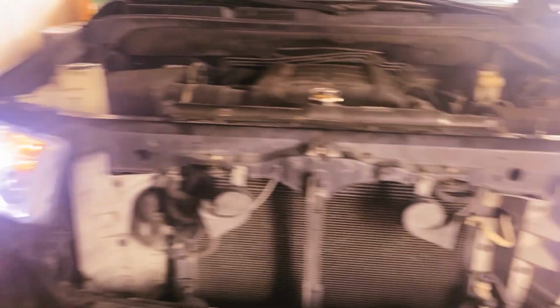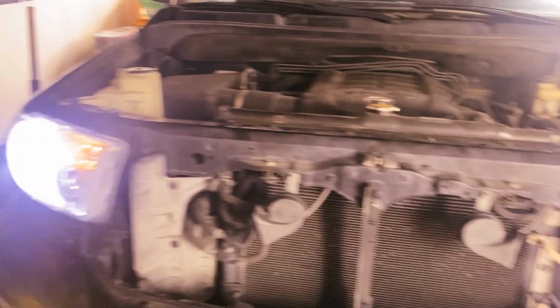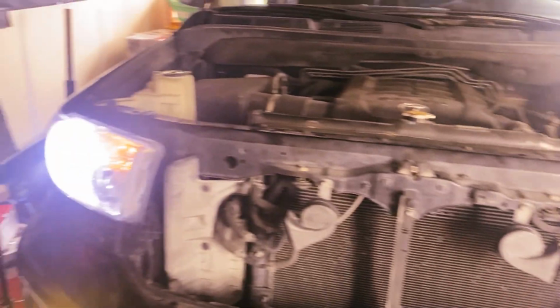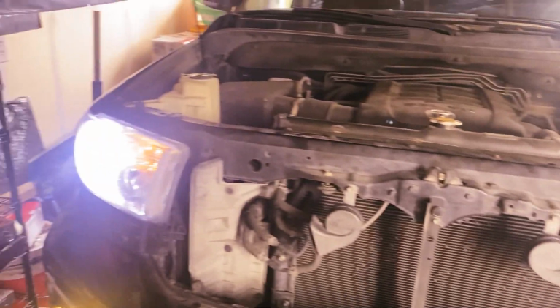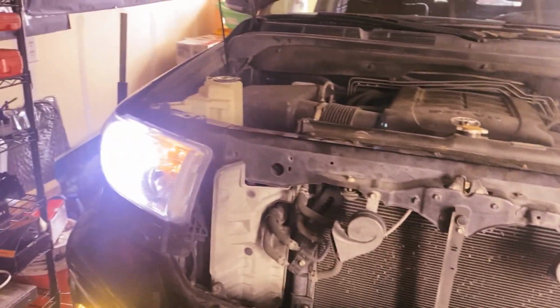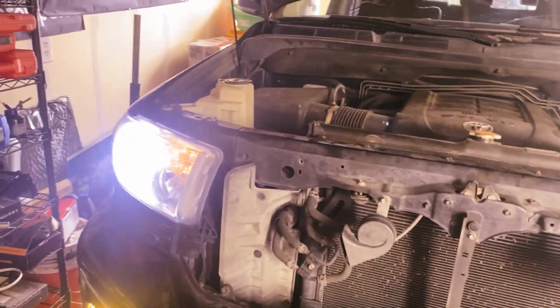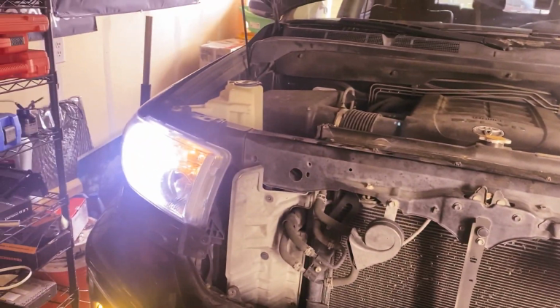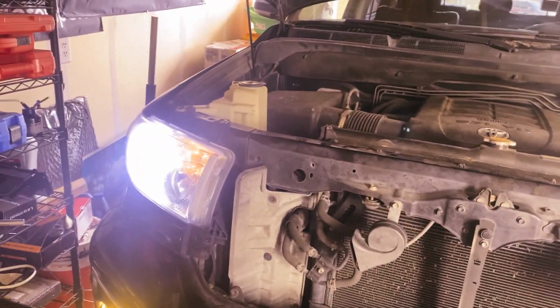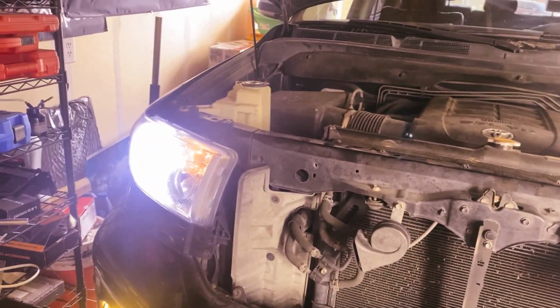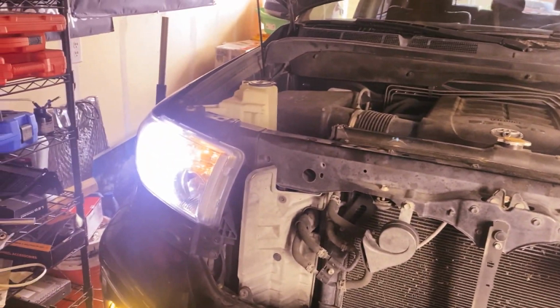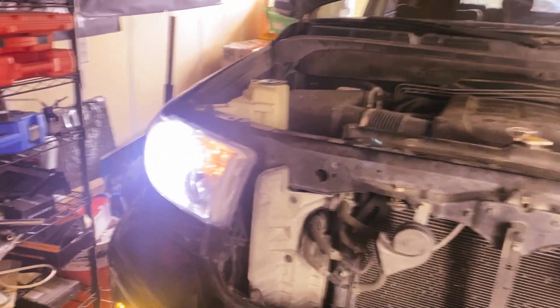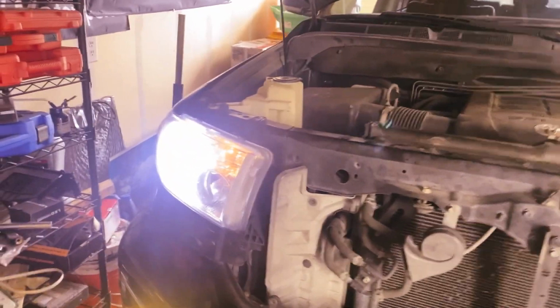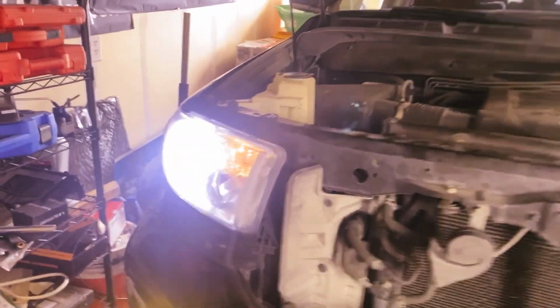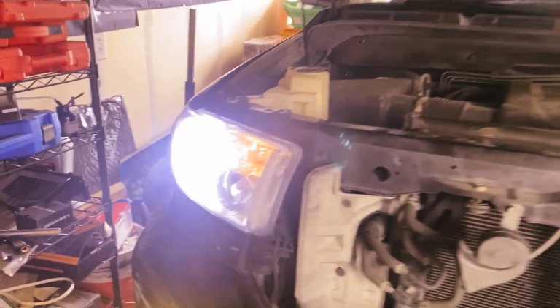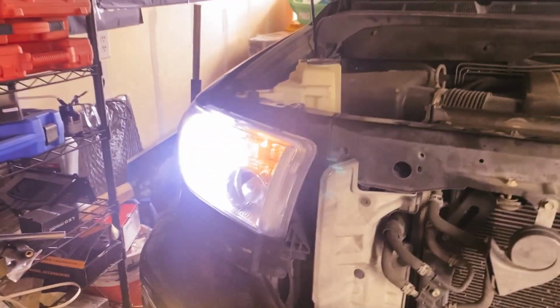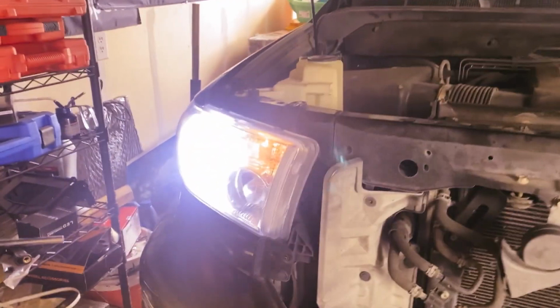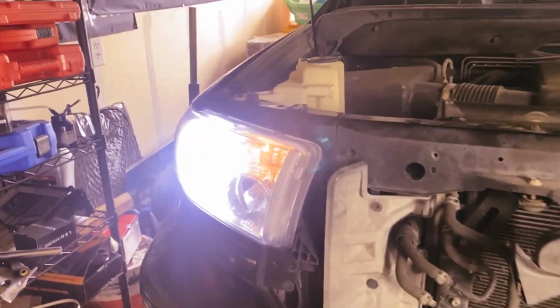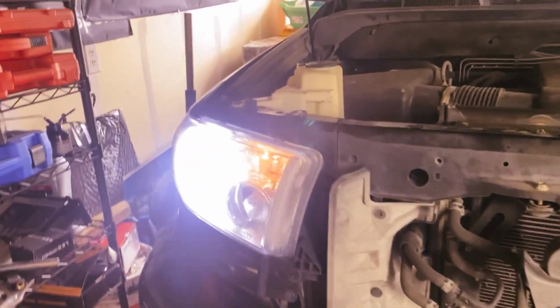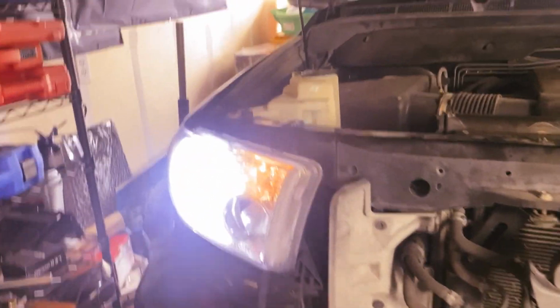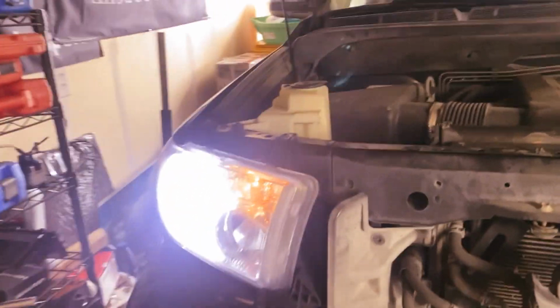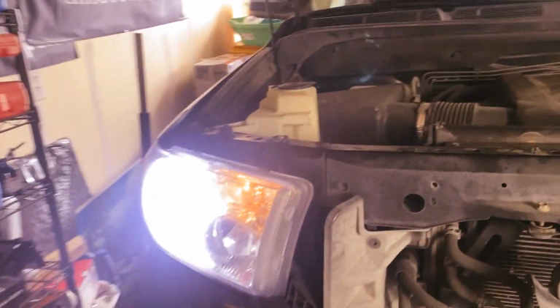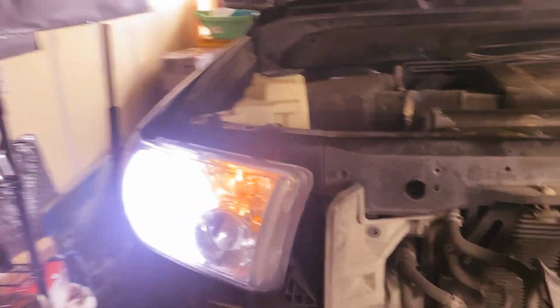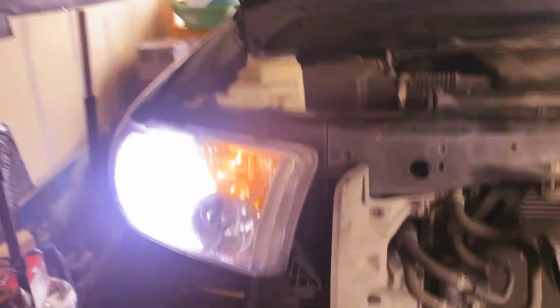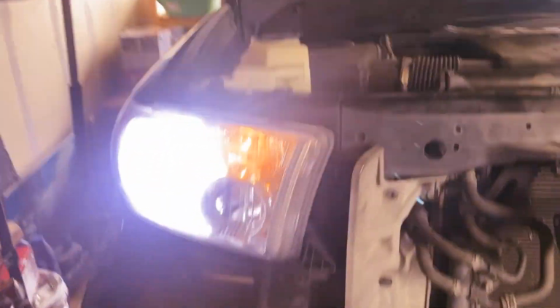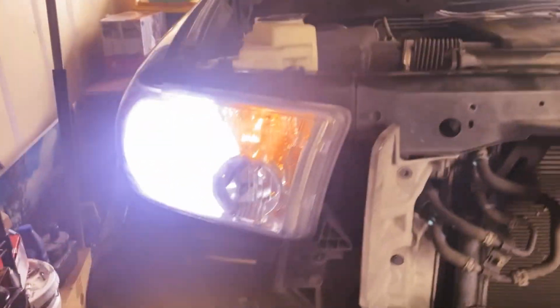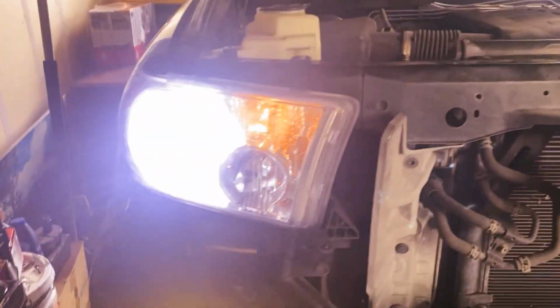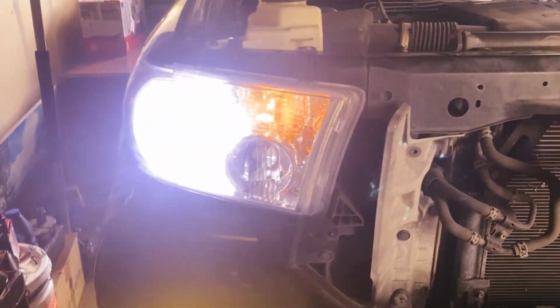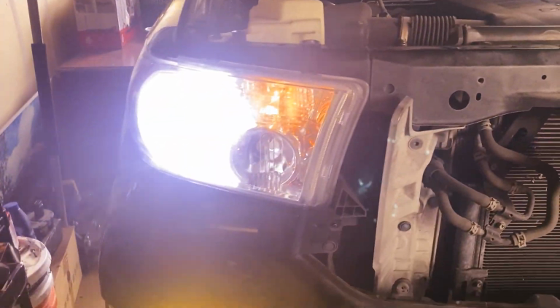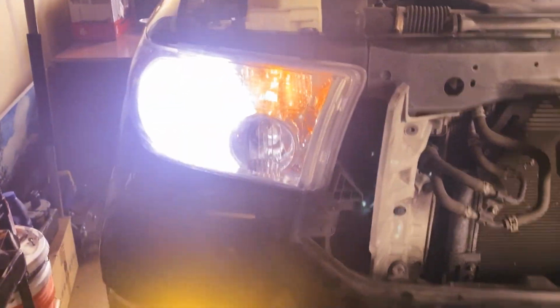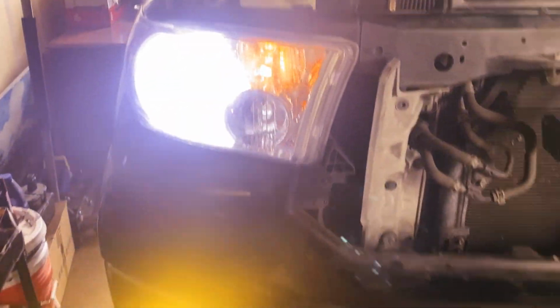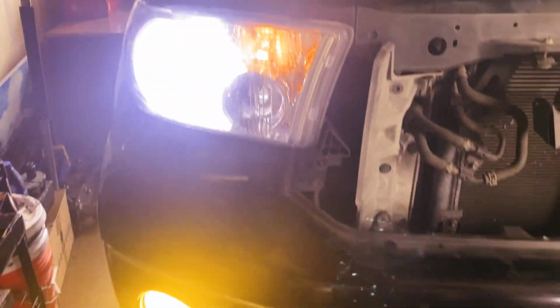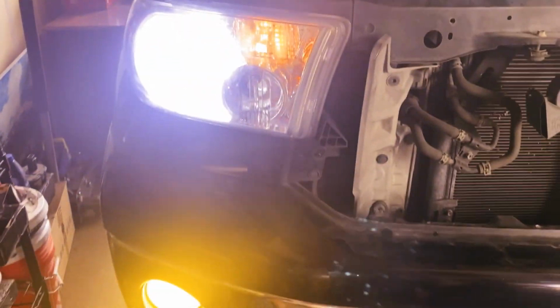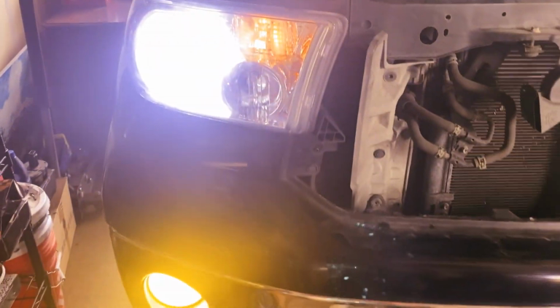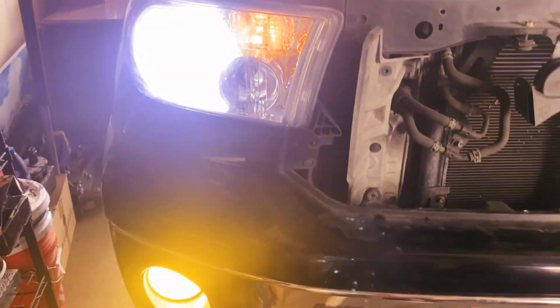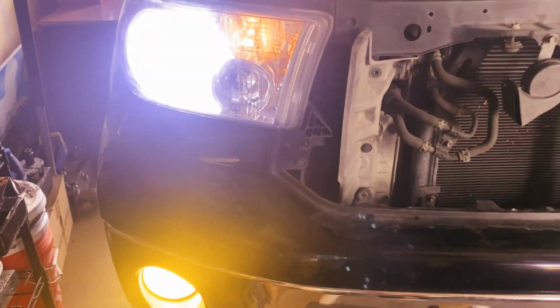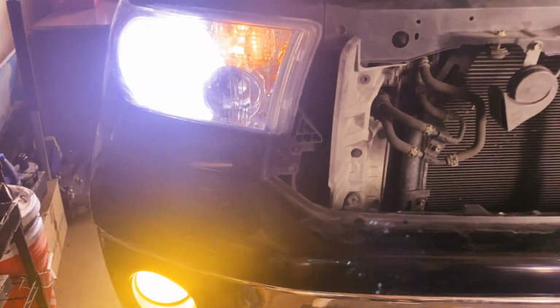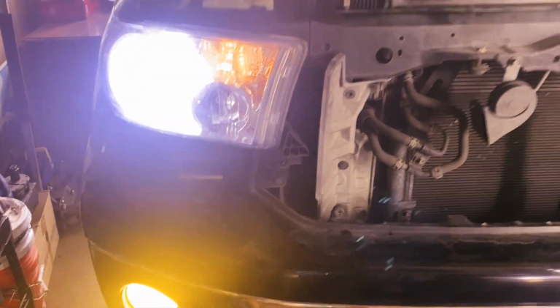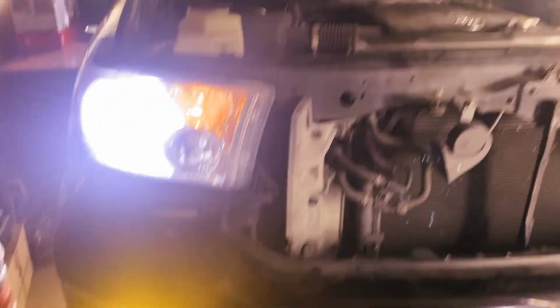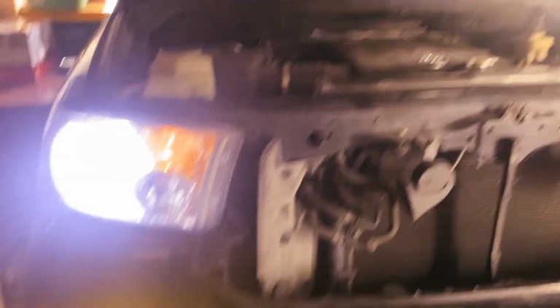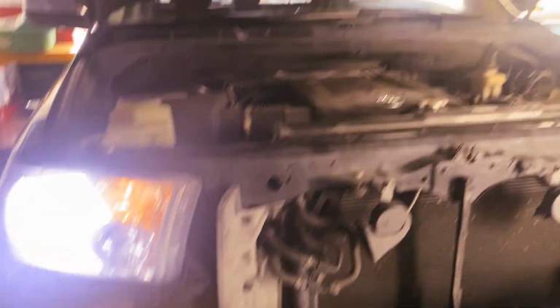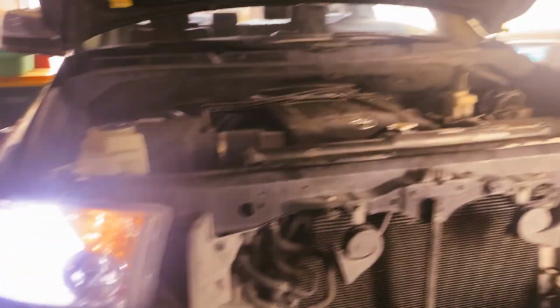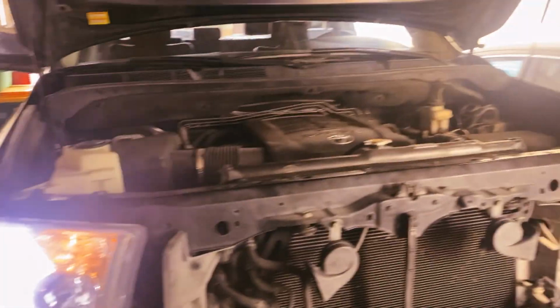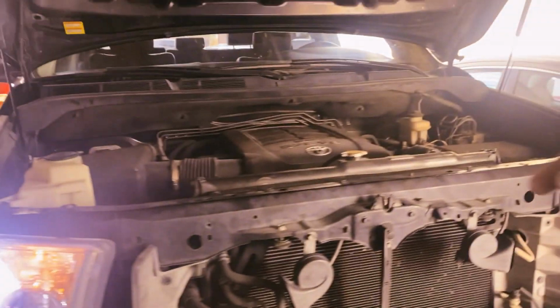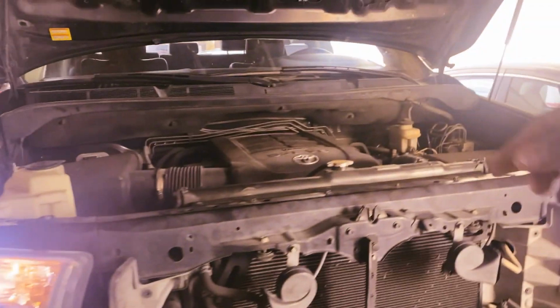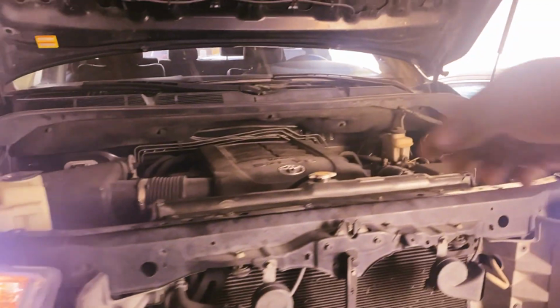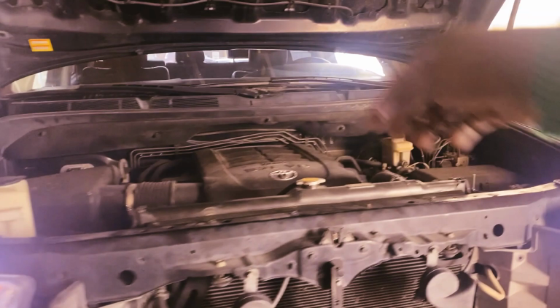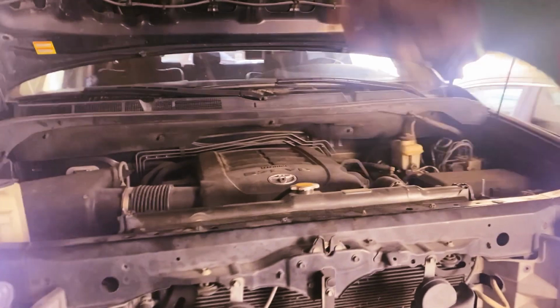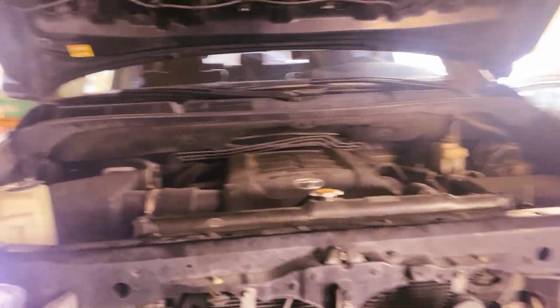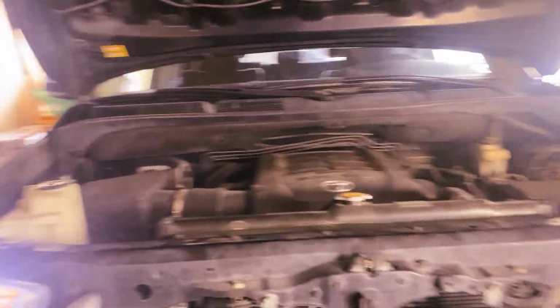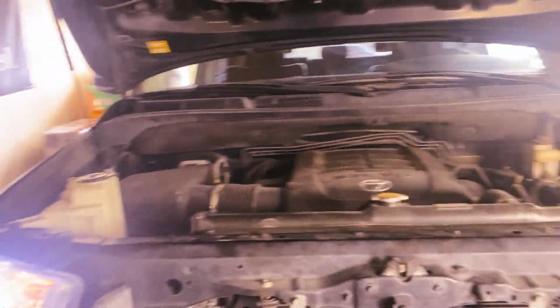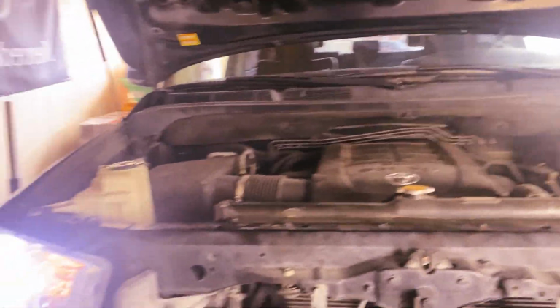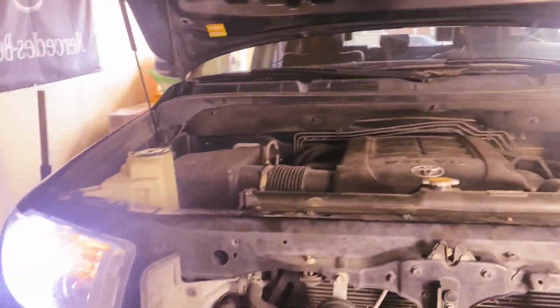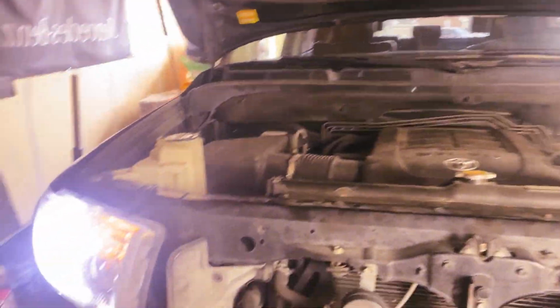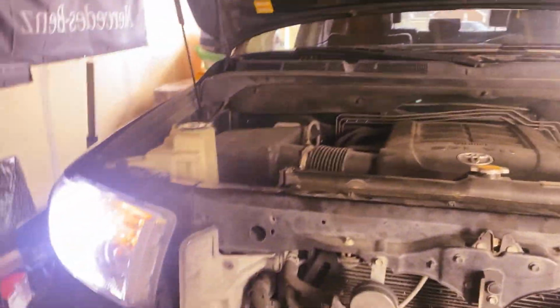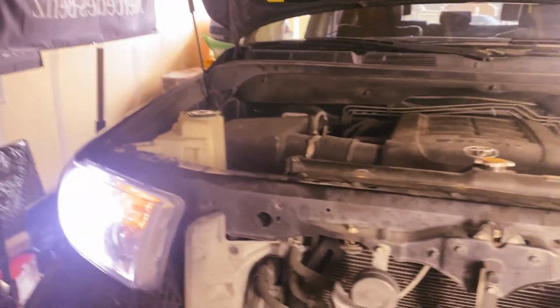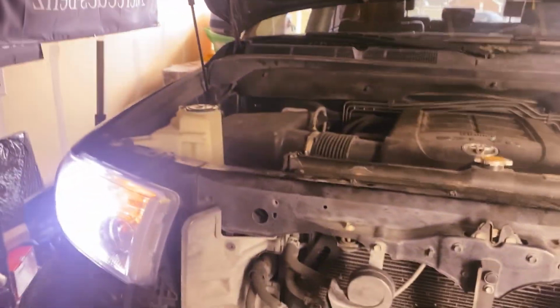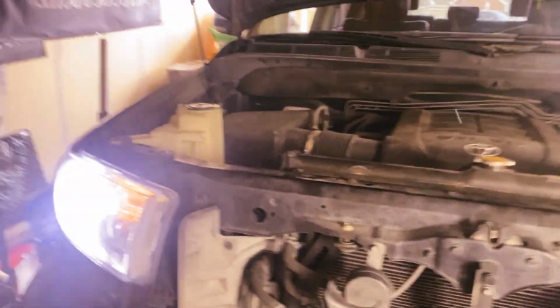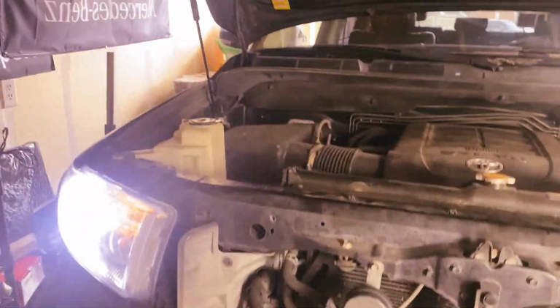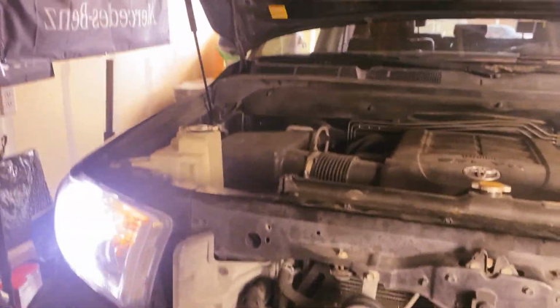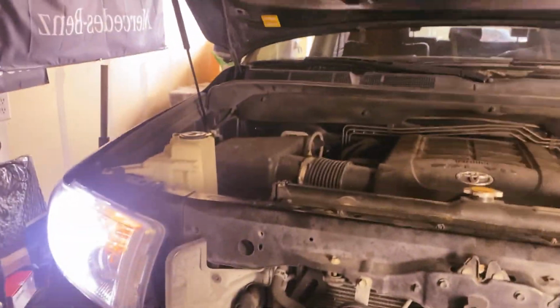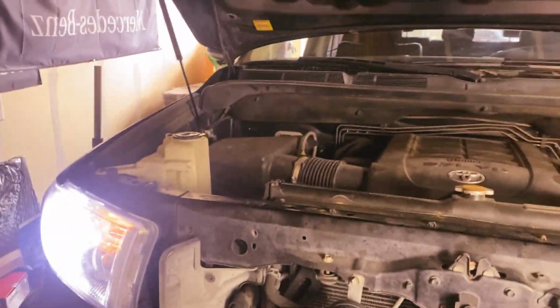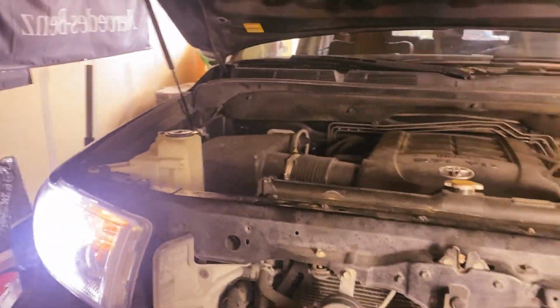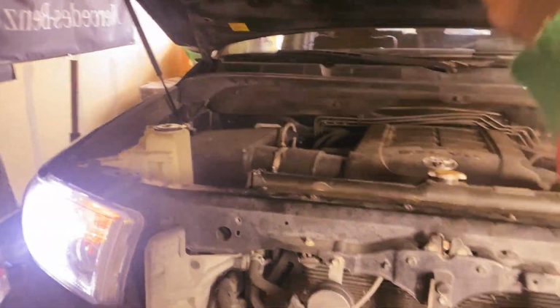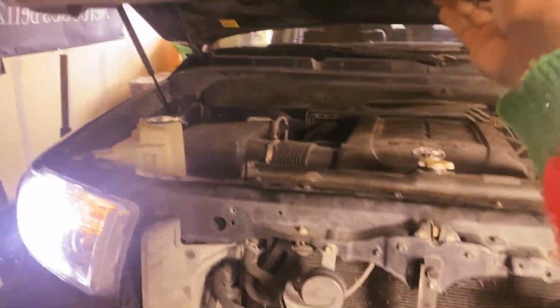Okay guys, so both of them are working. It's white now — LED is pretty. Let's close the hood.